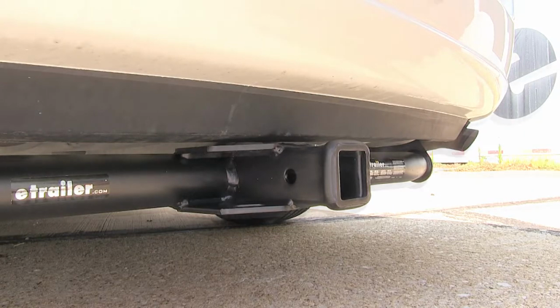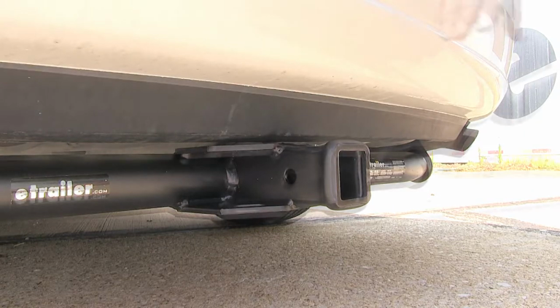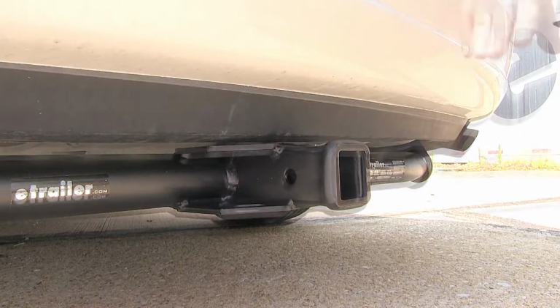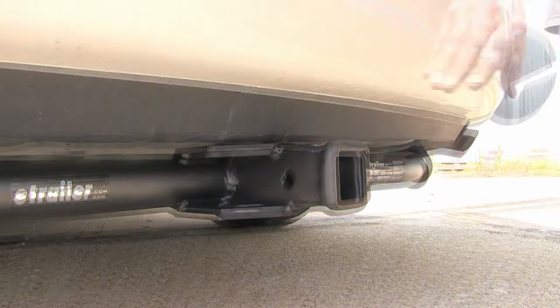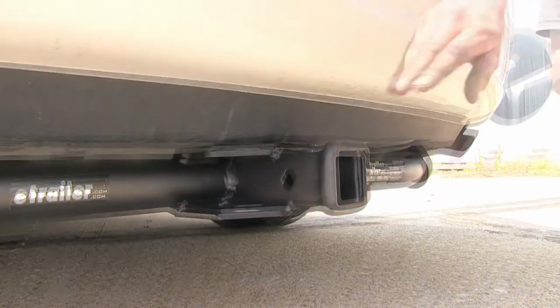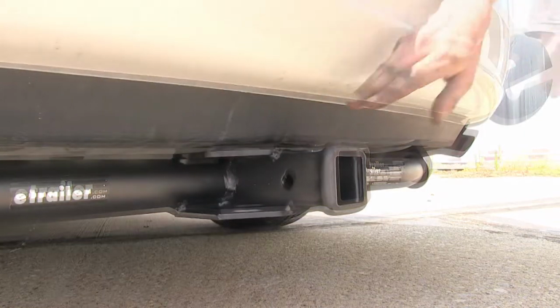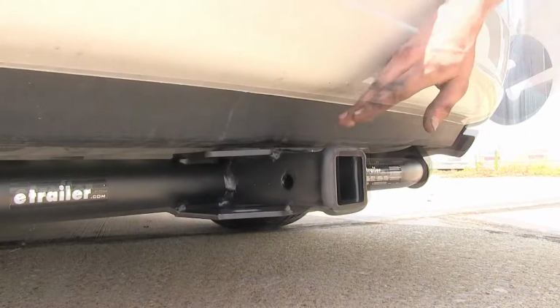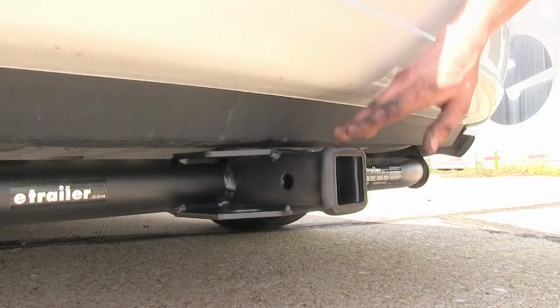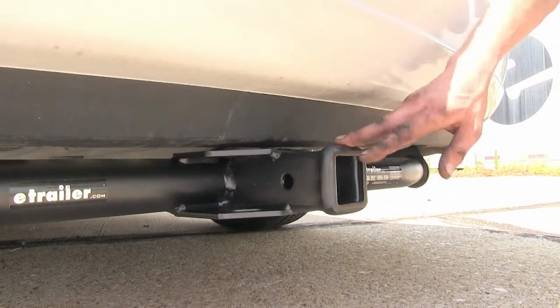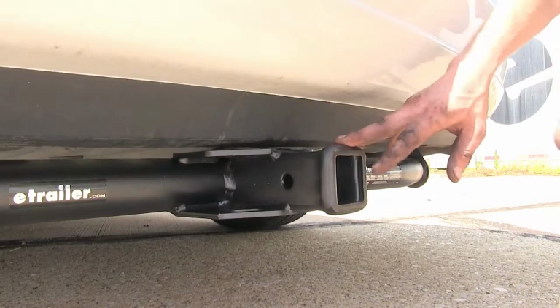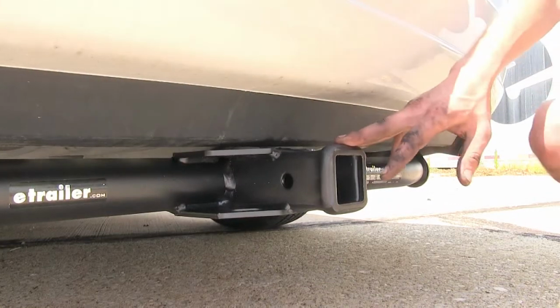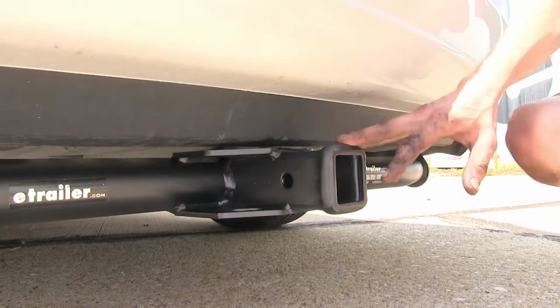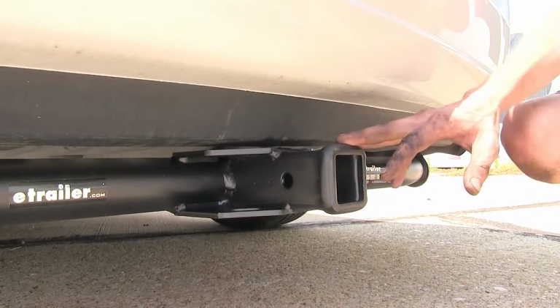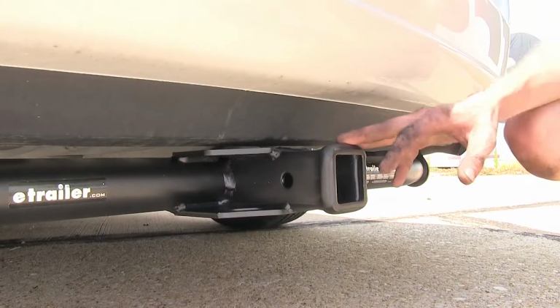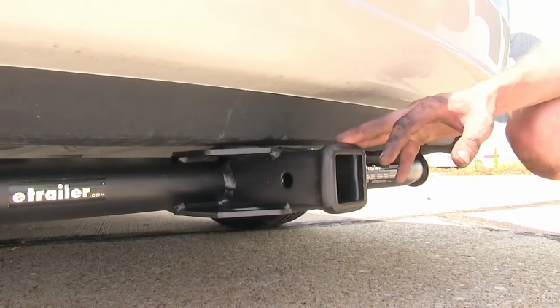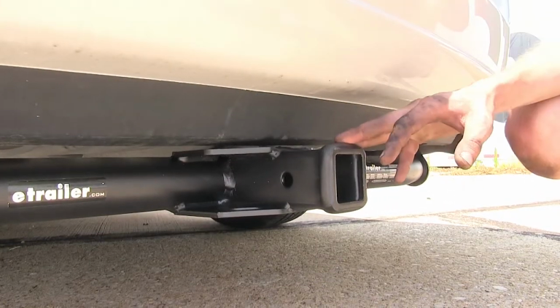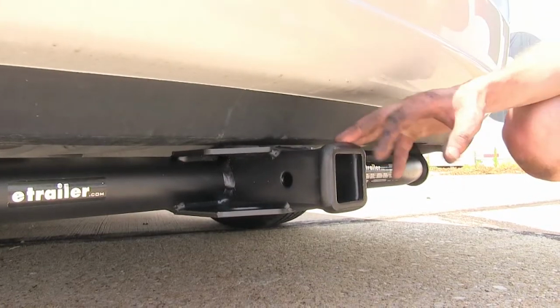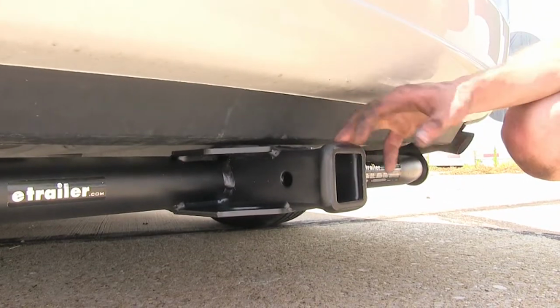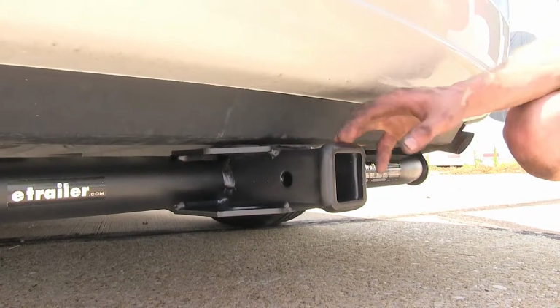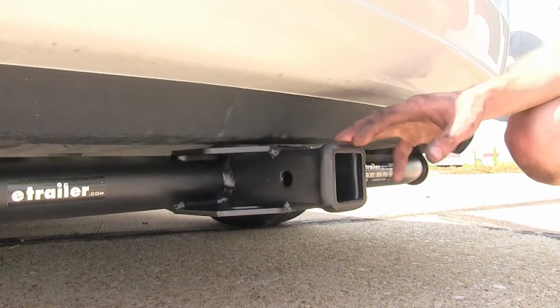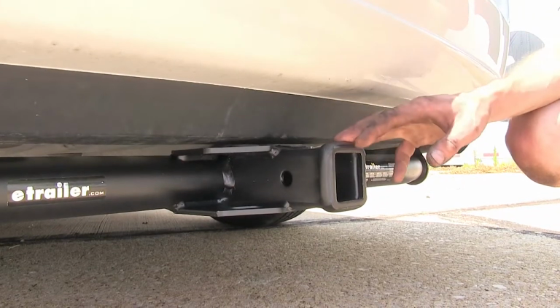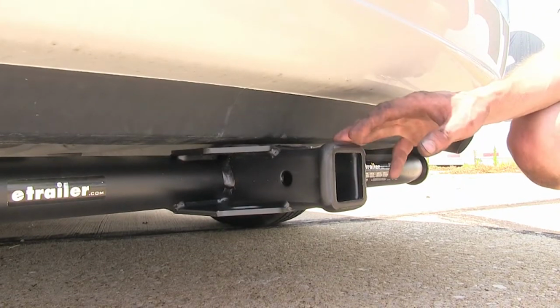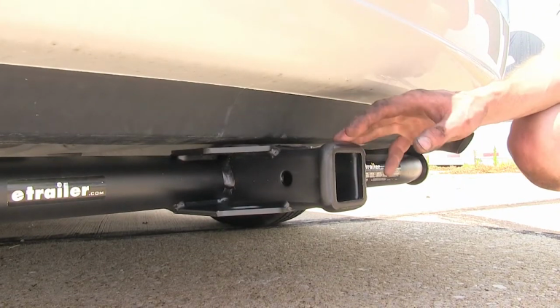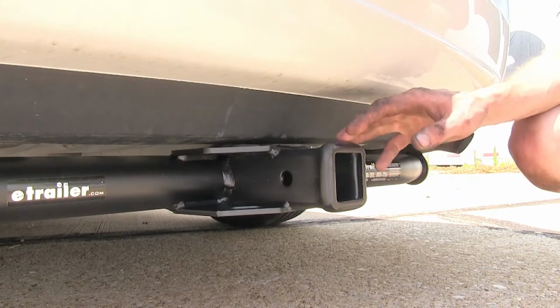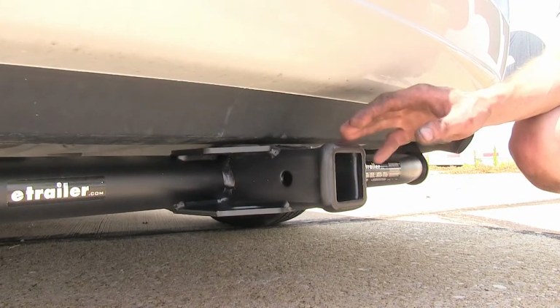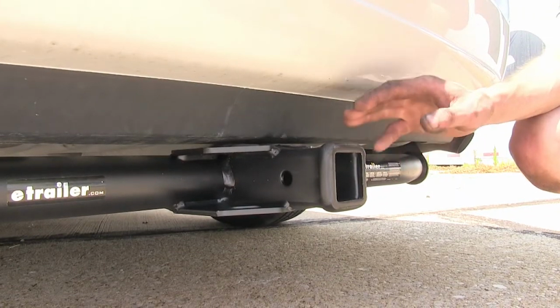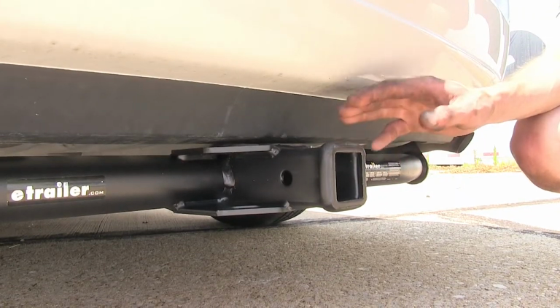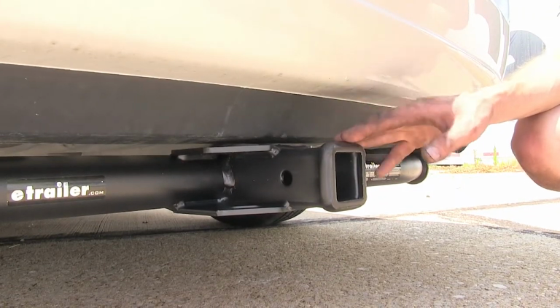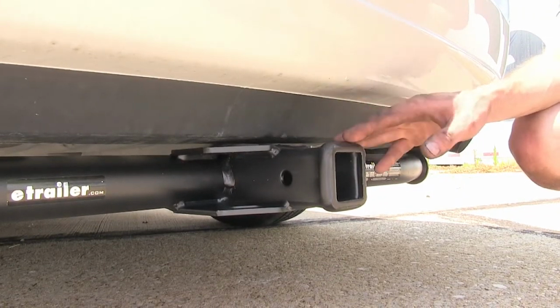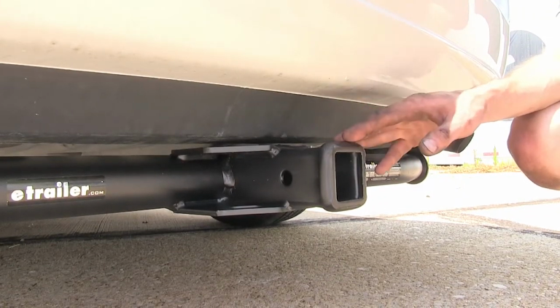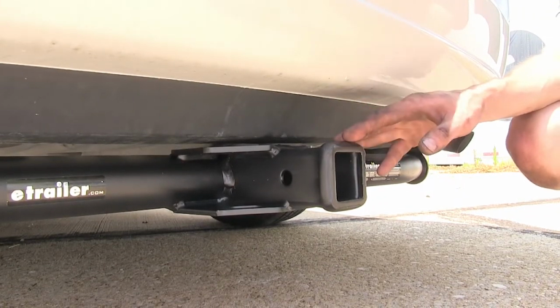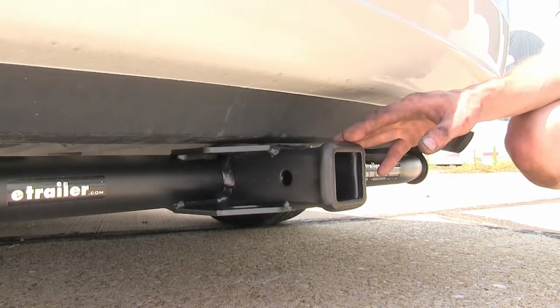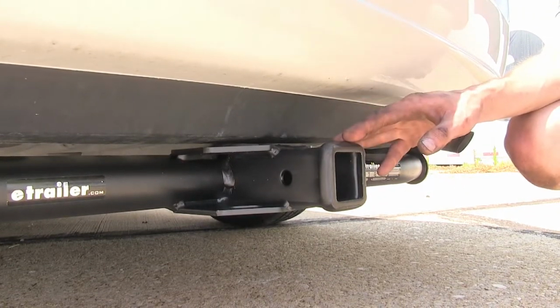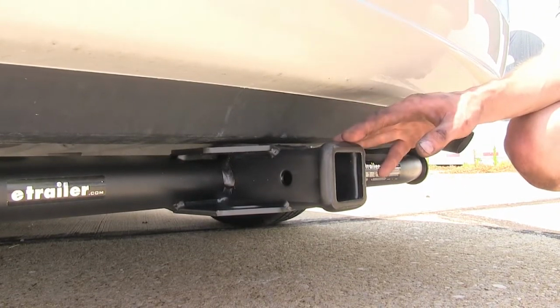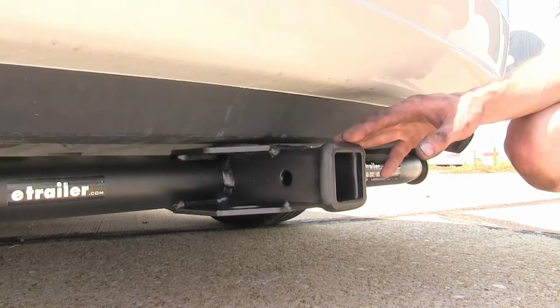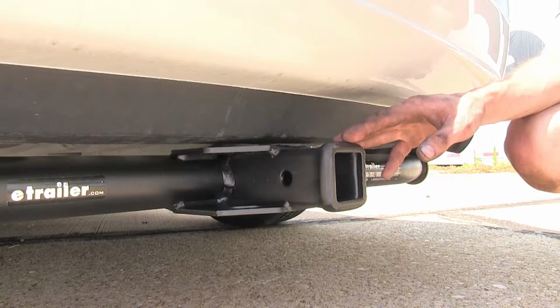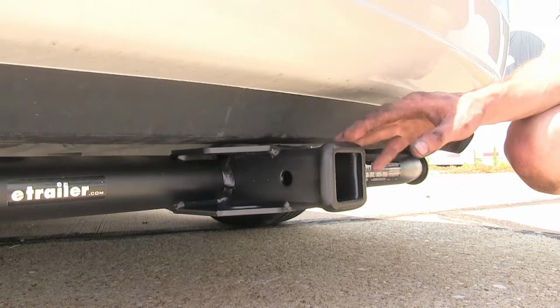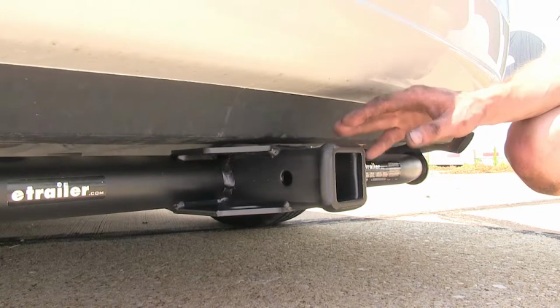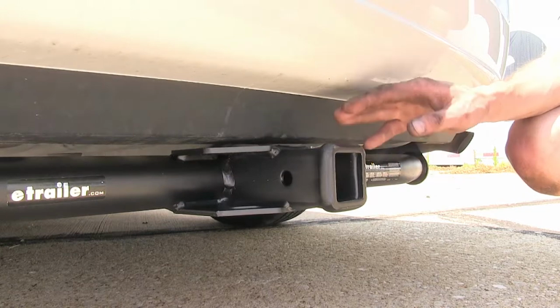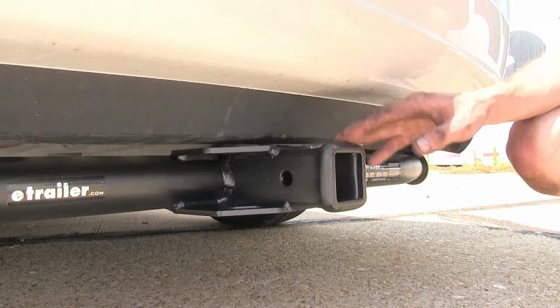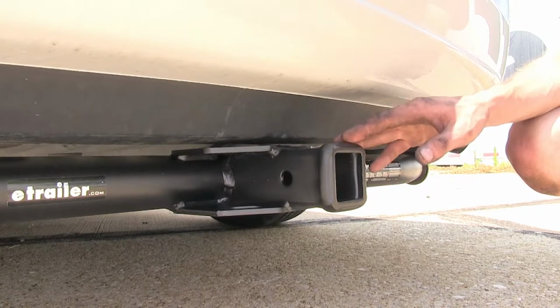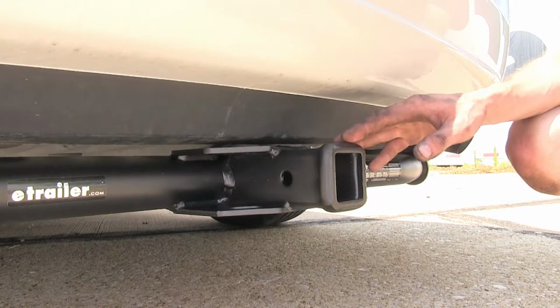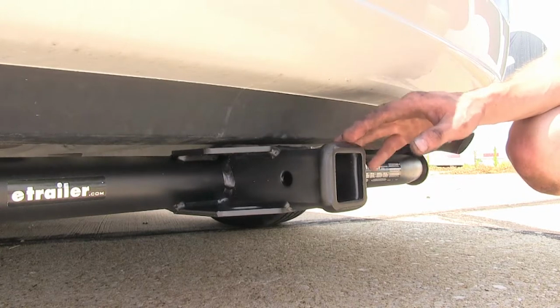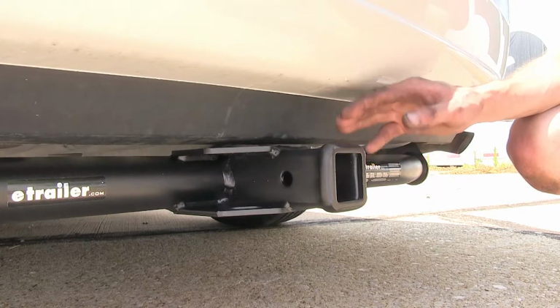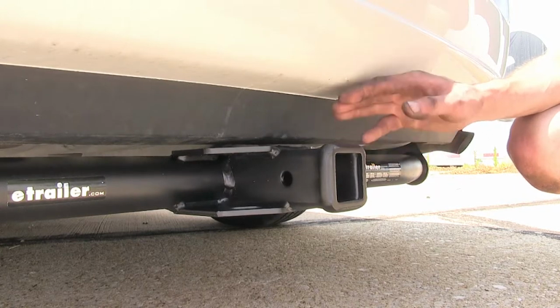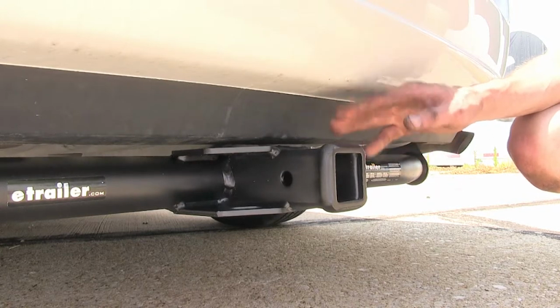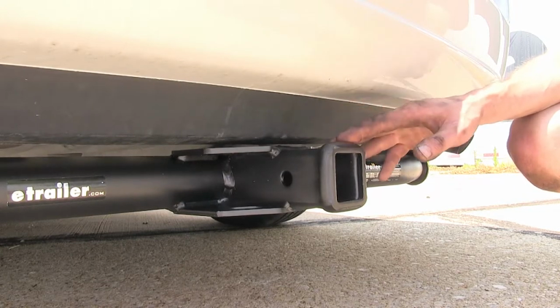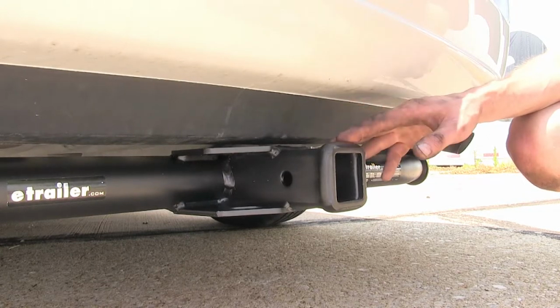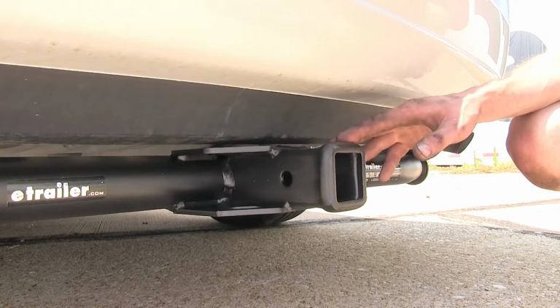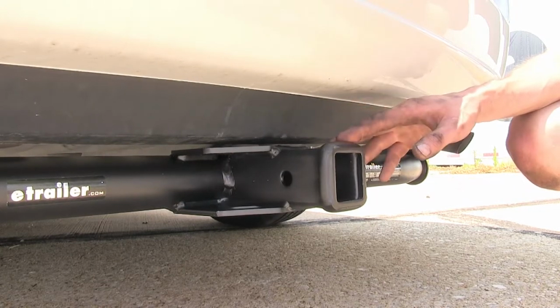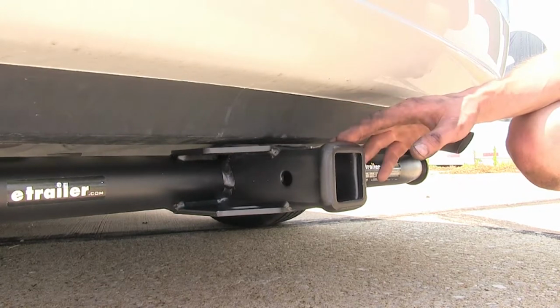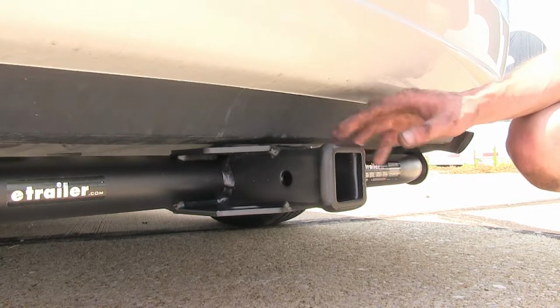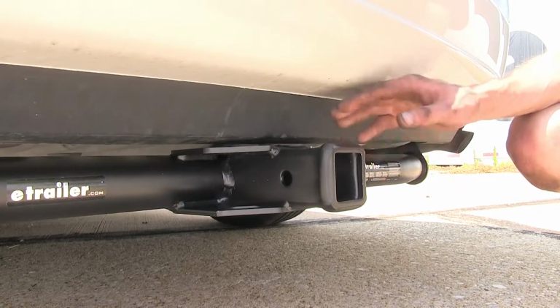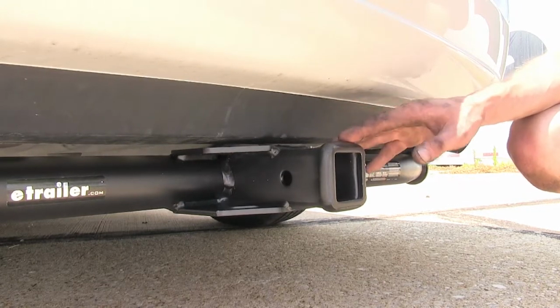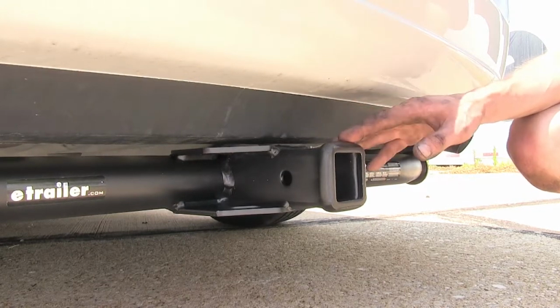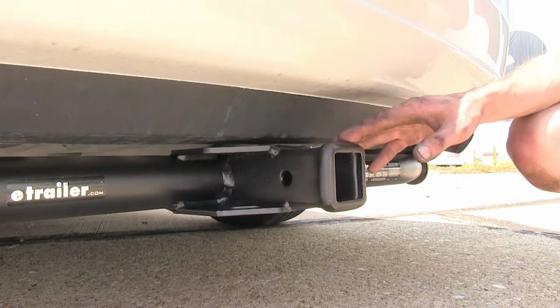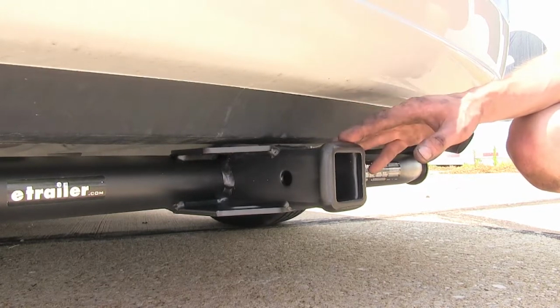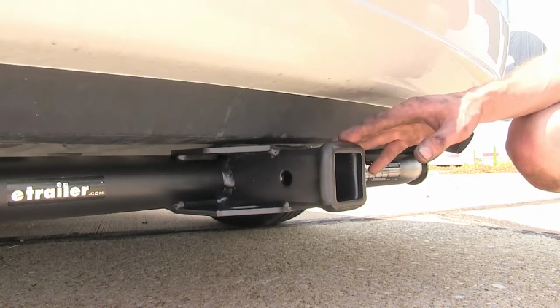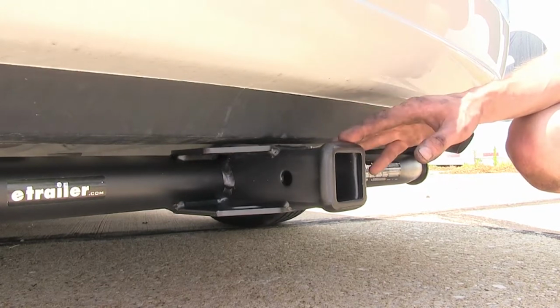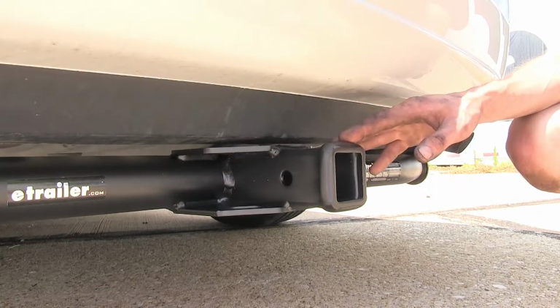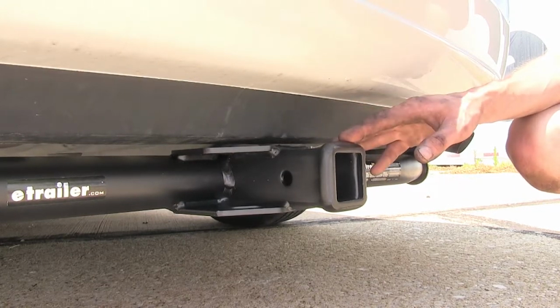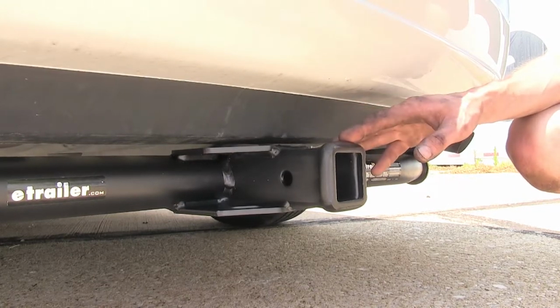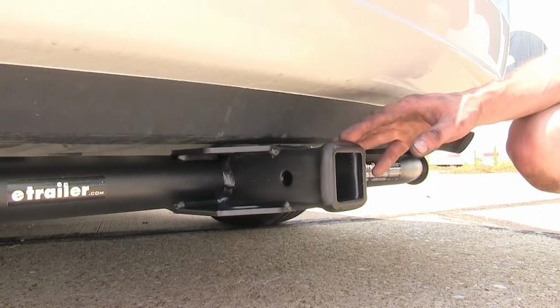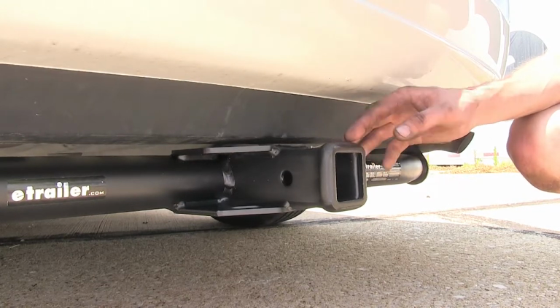One unique feature about this hitch that other hitches for the Sienna don't offer is the matte black carbide powder coat finish.